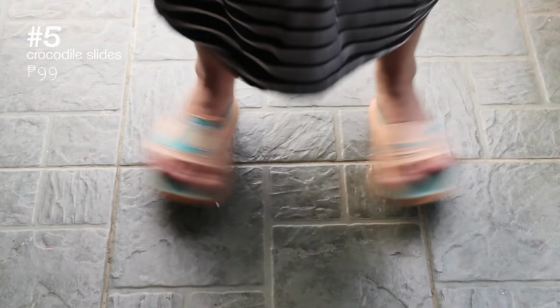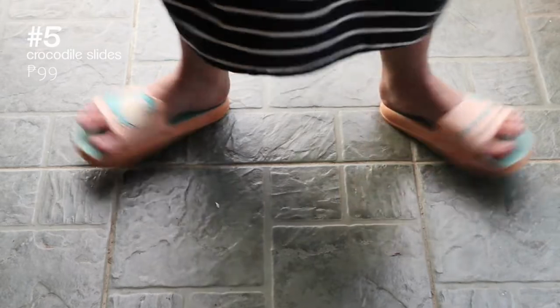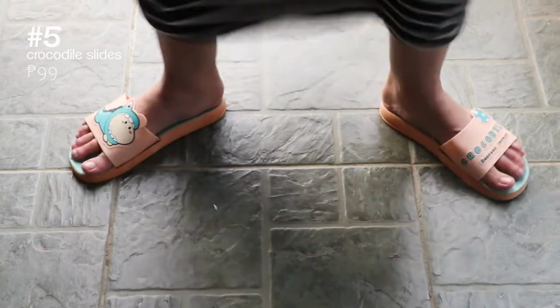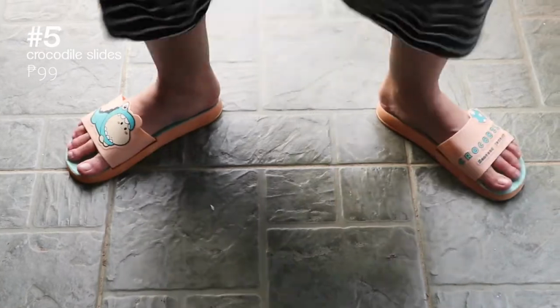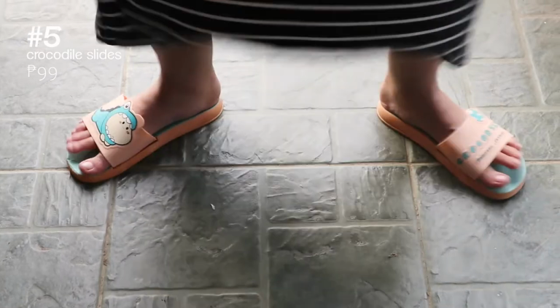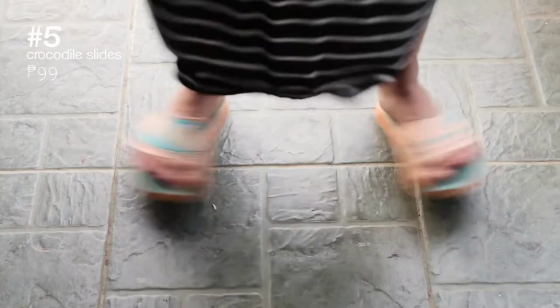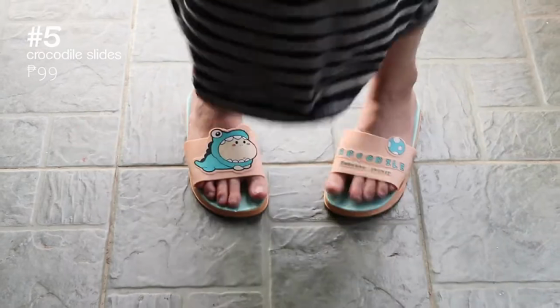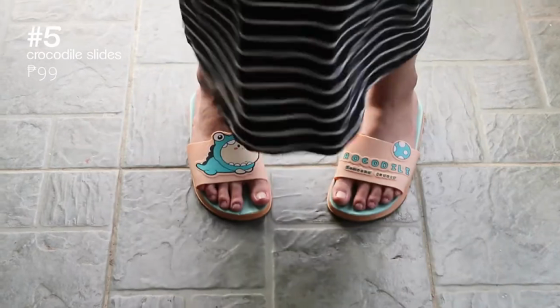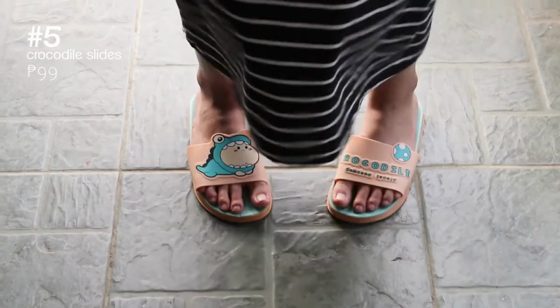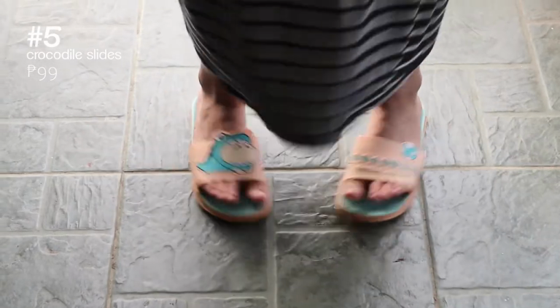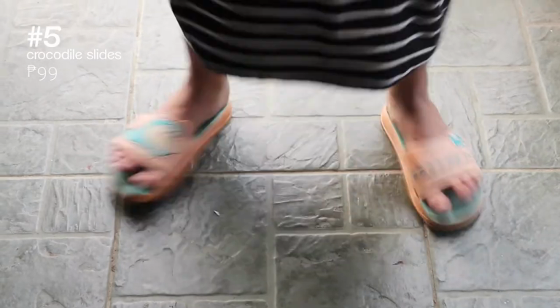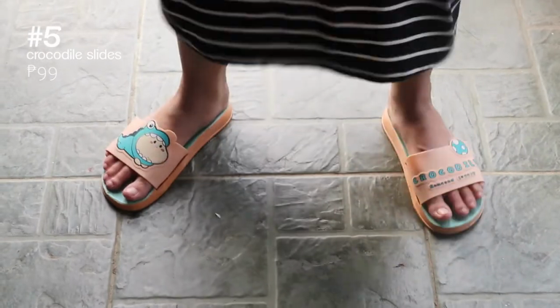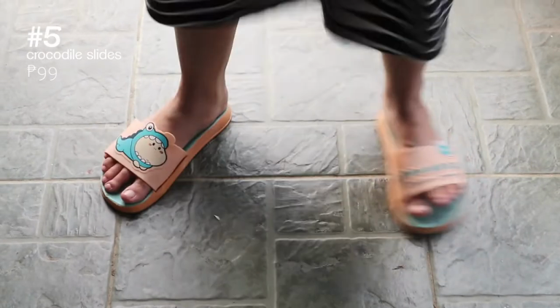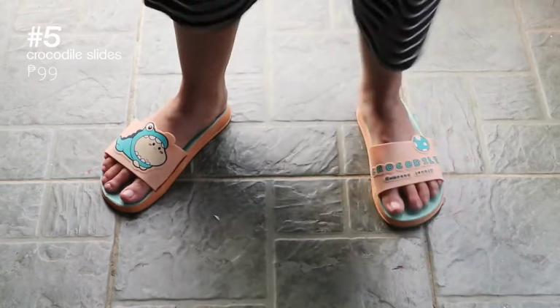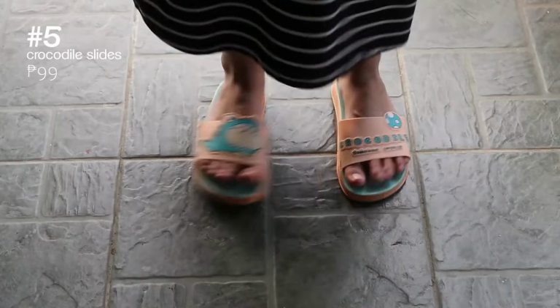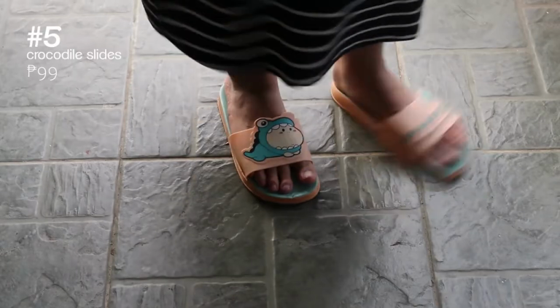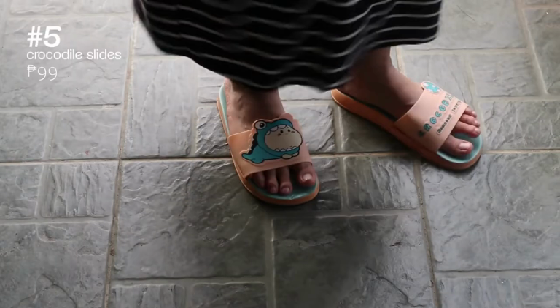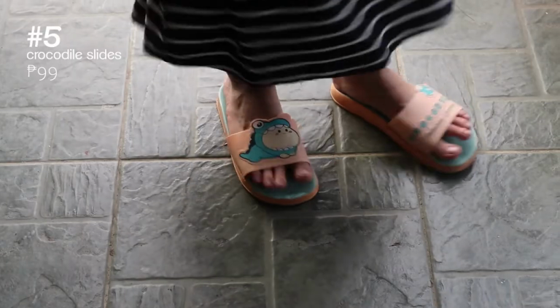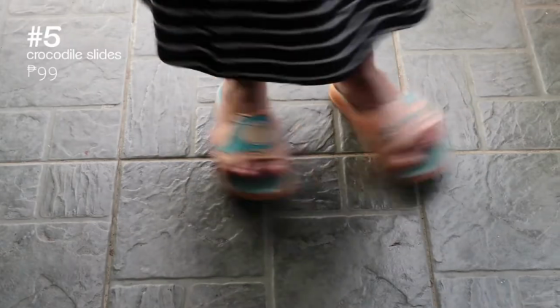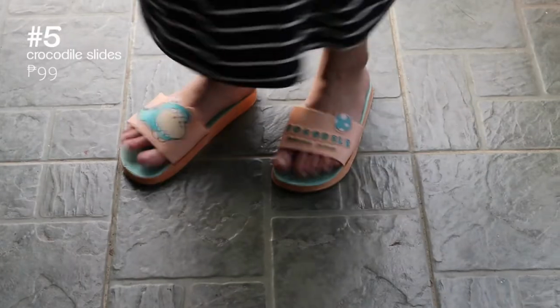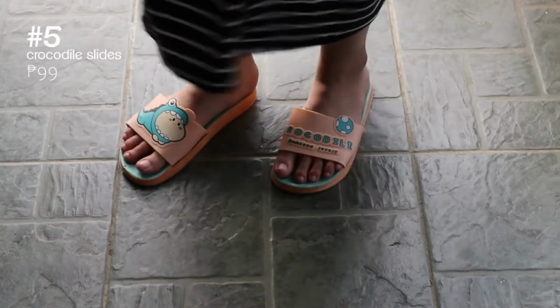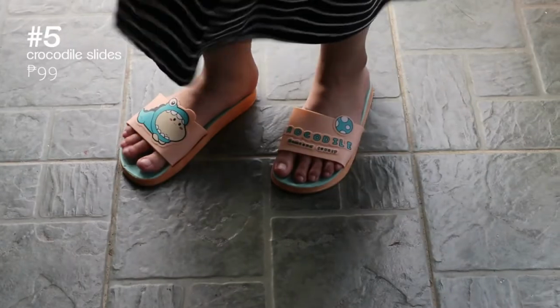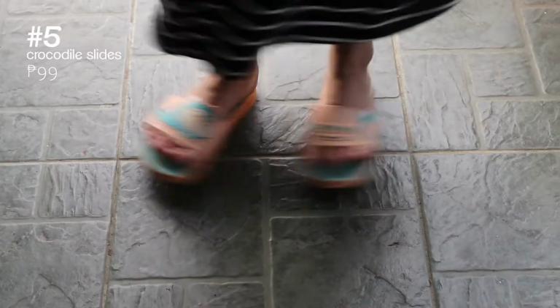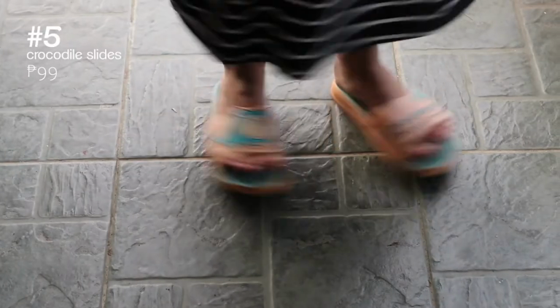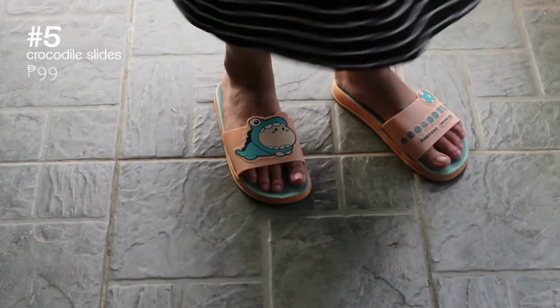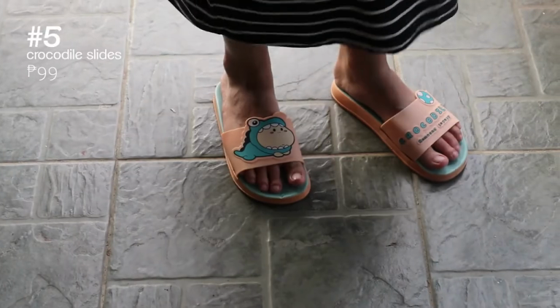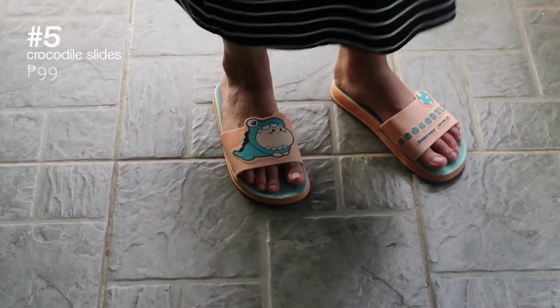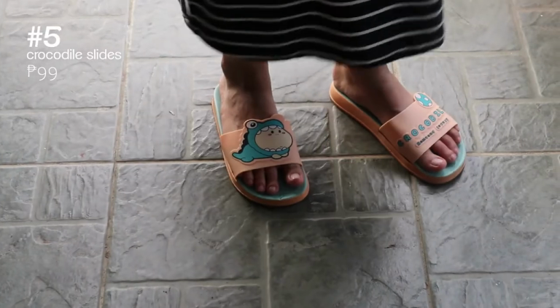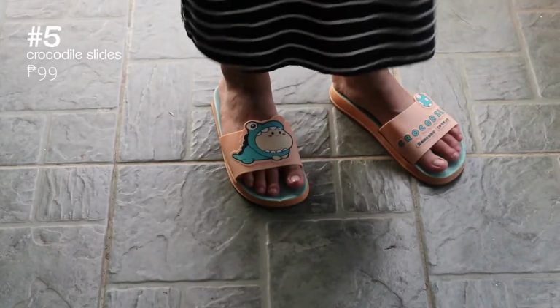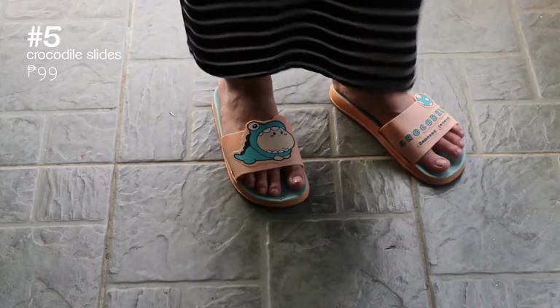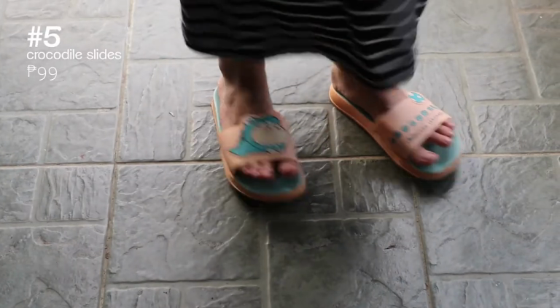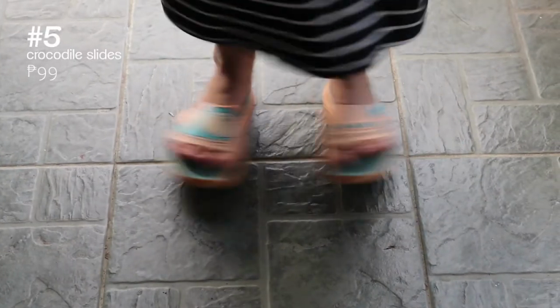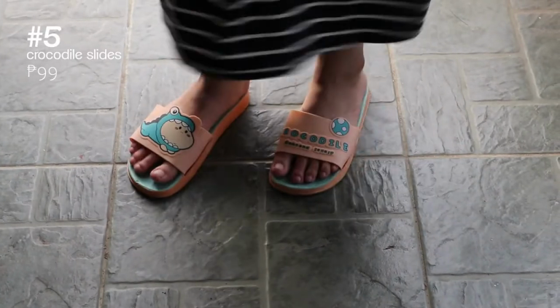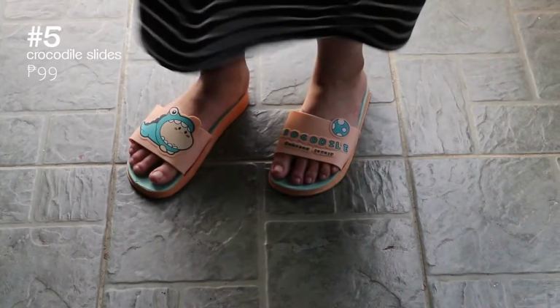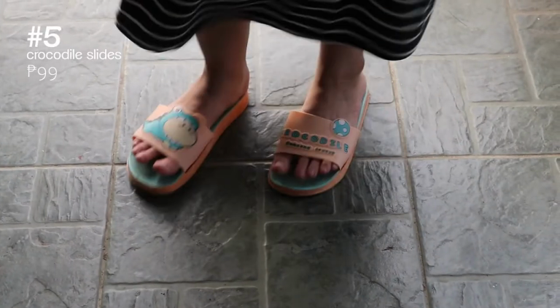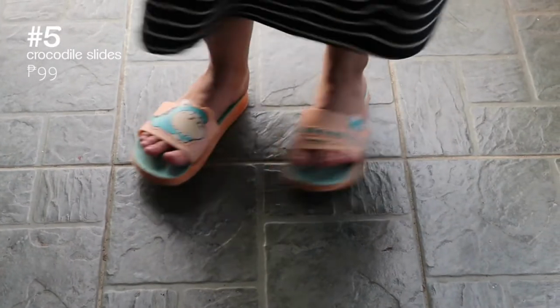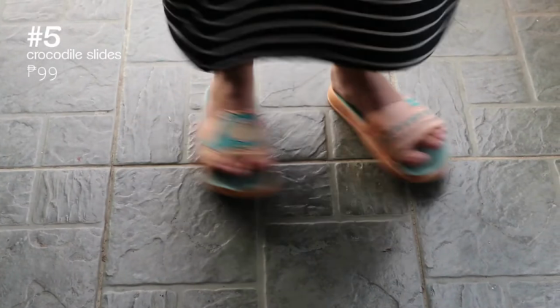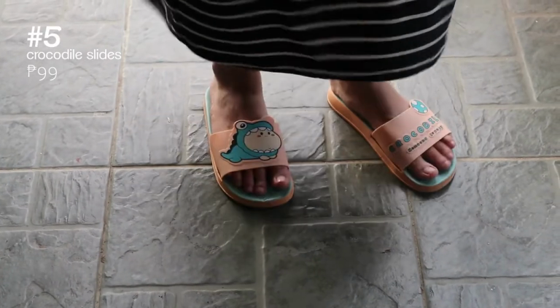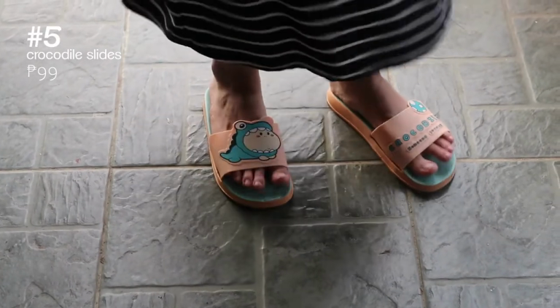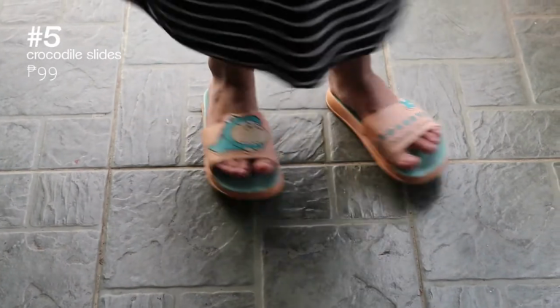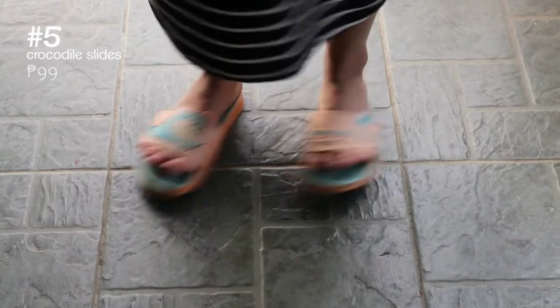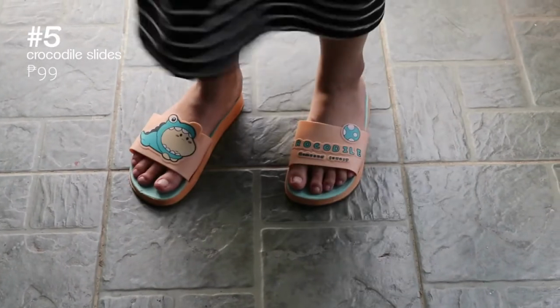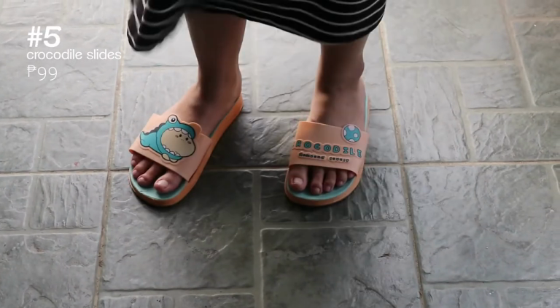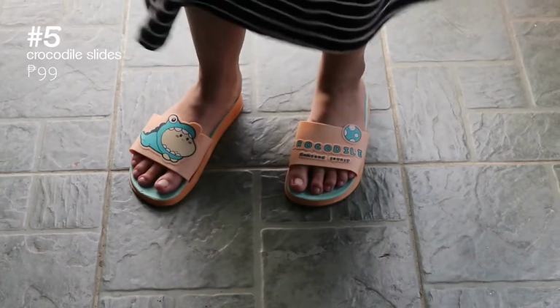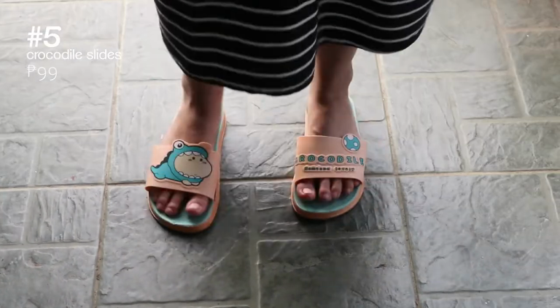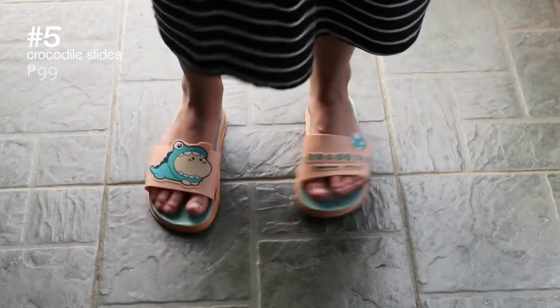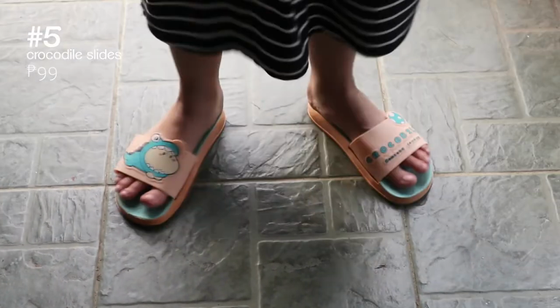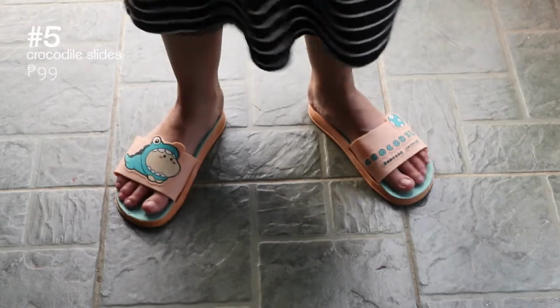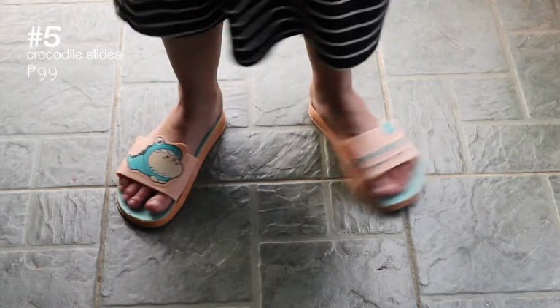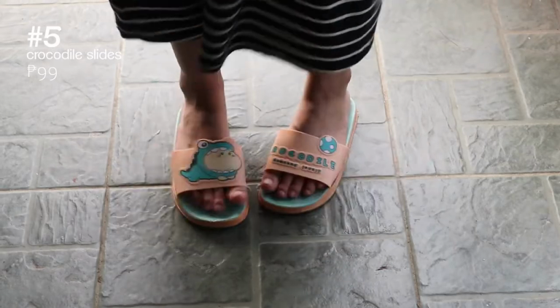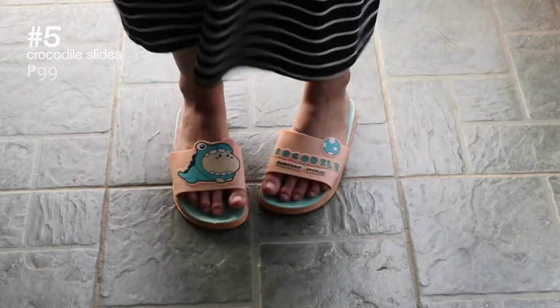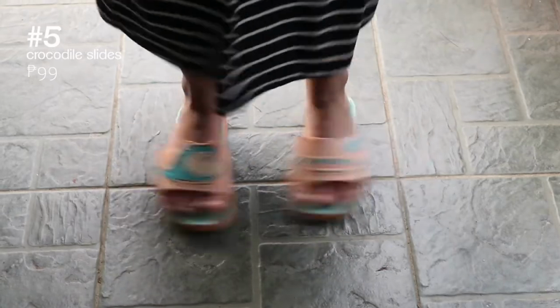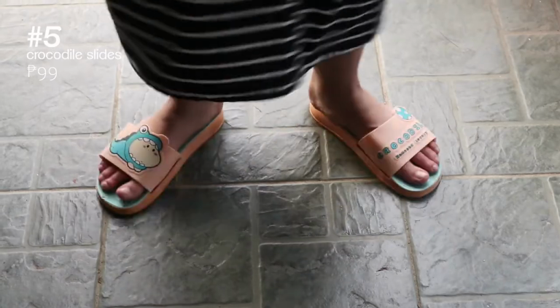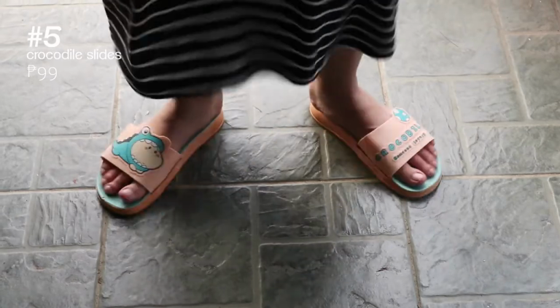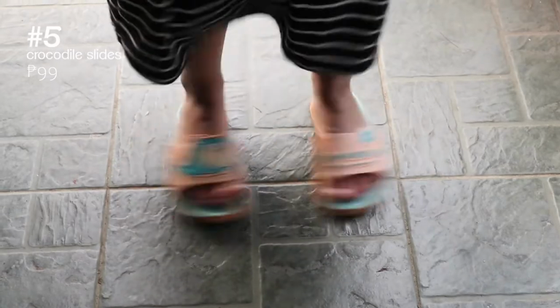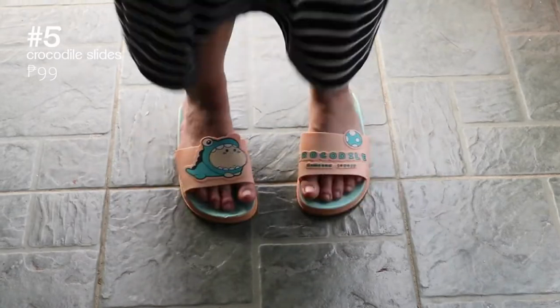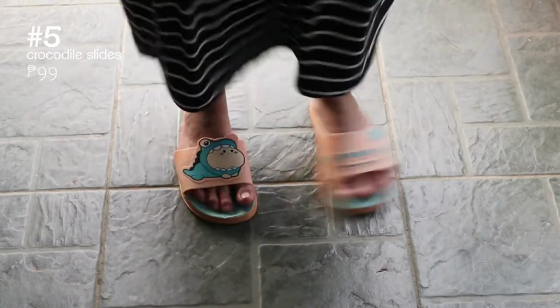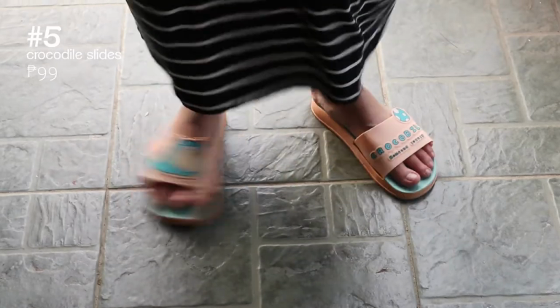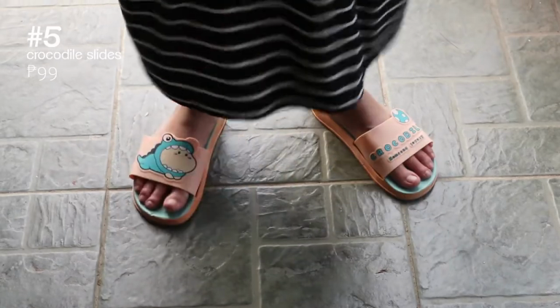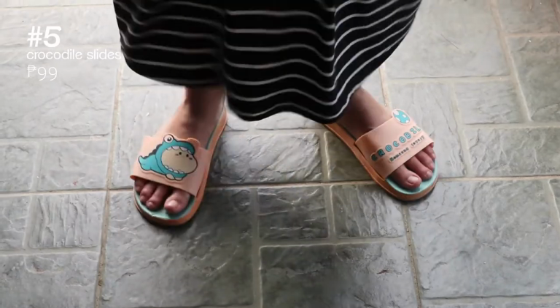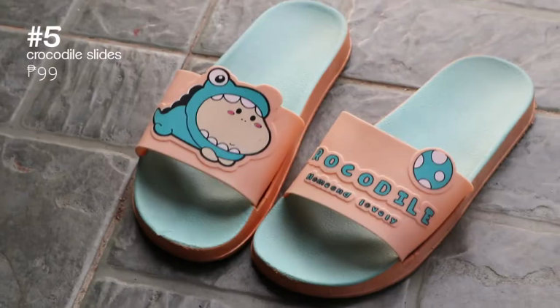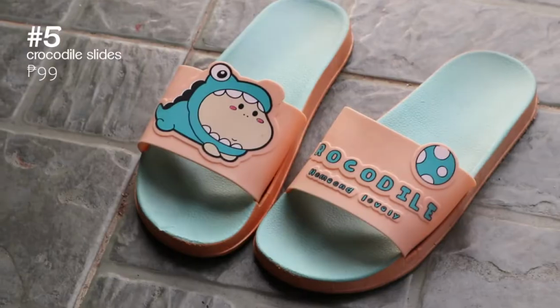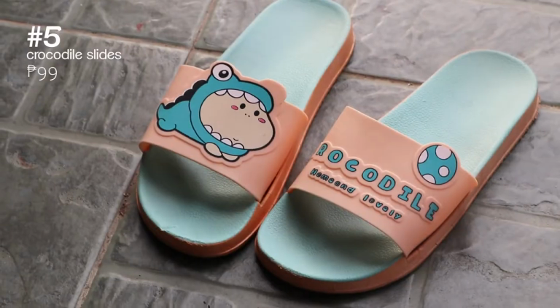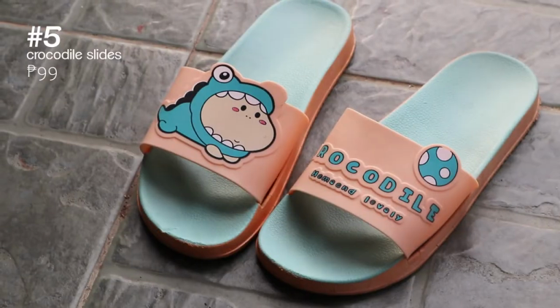Next are these crocodile slippers that Jules uses for outdoor walks. They're super adorable and pretty affordable too.